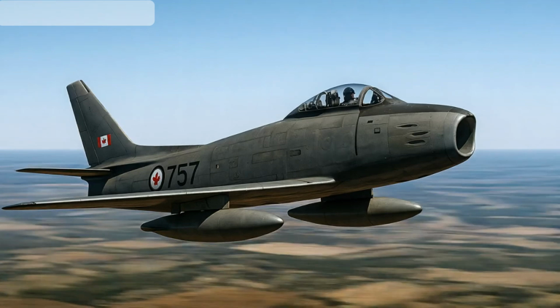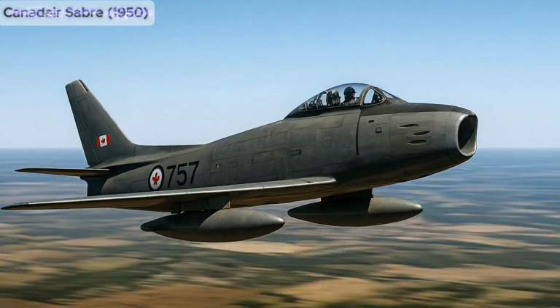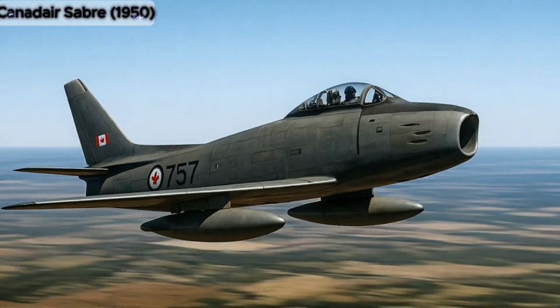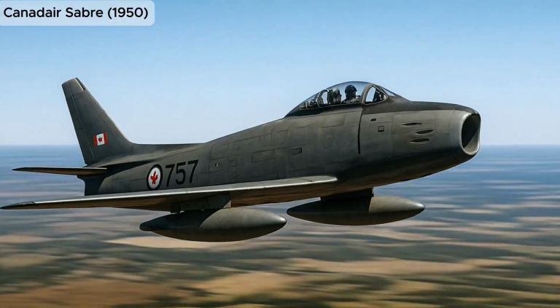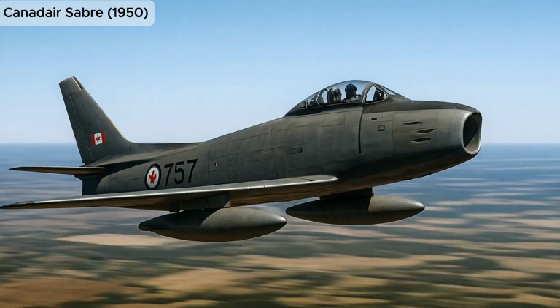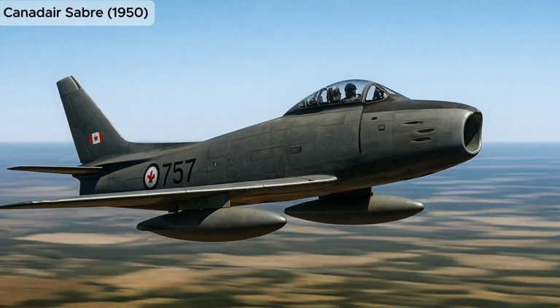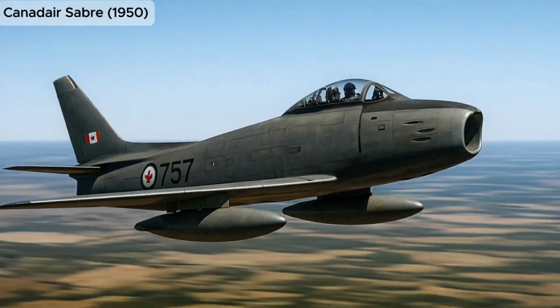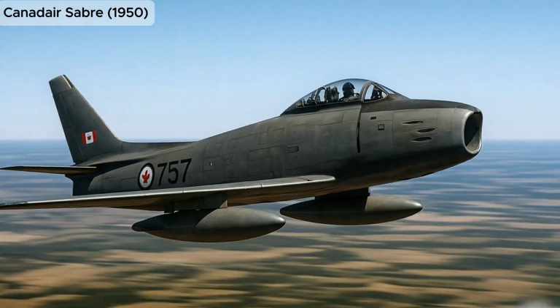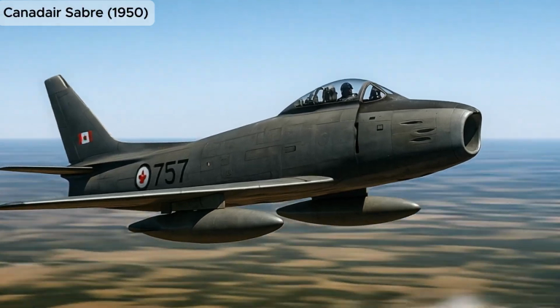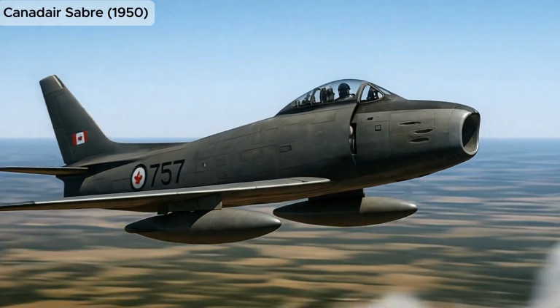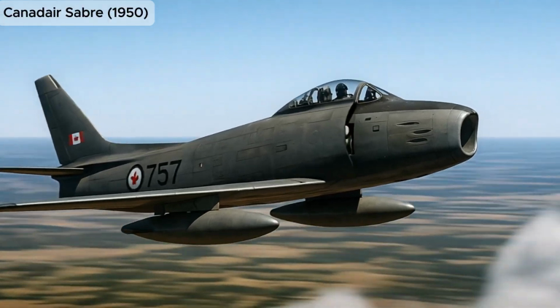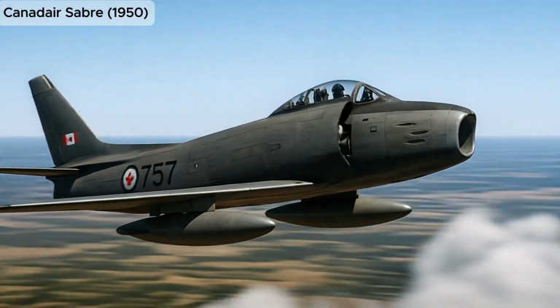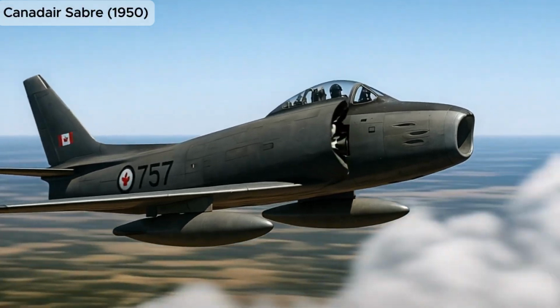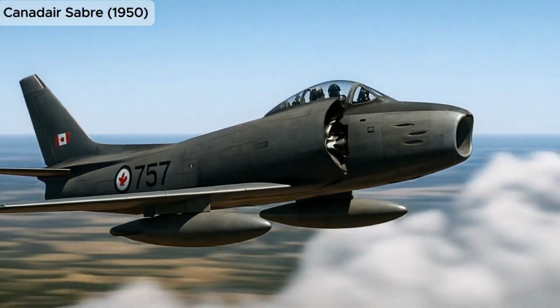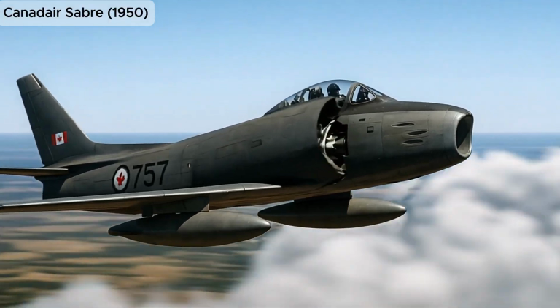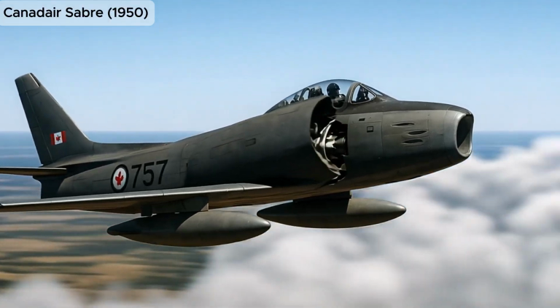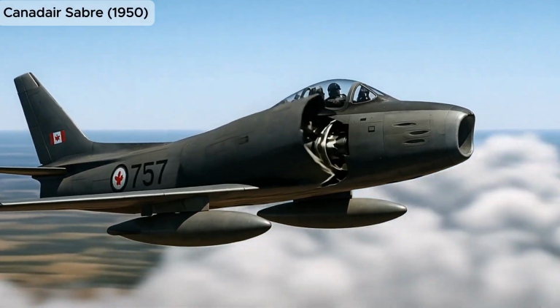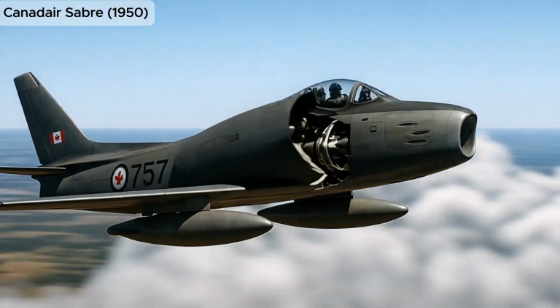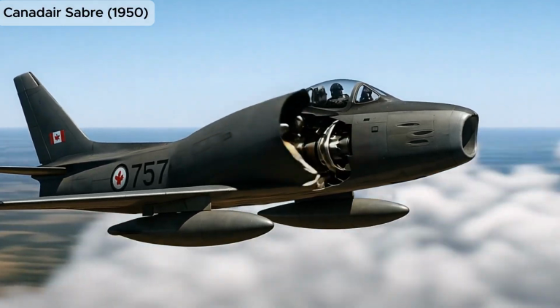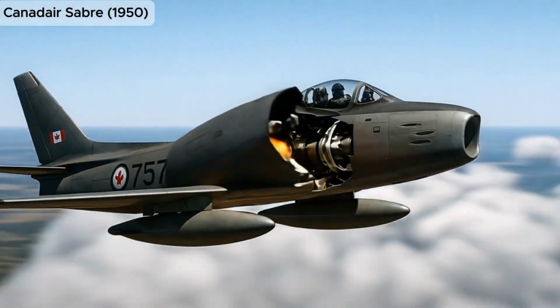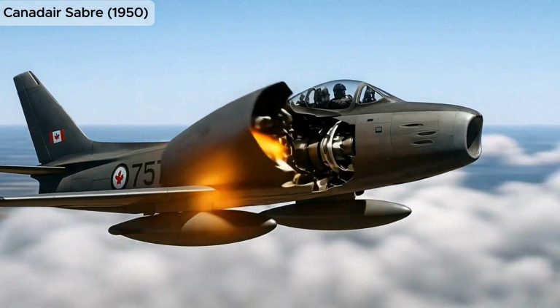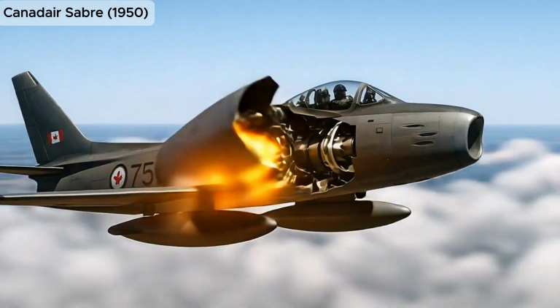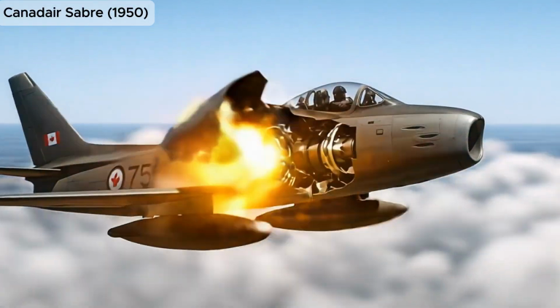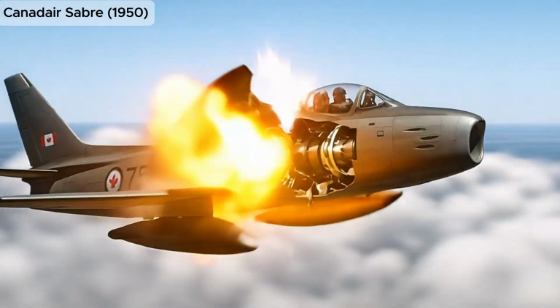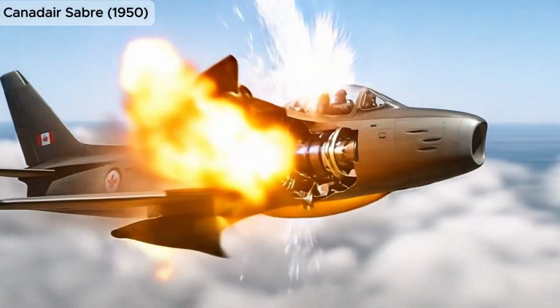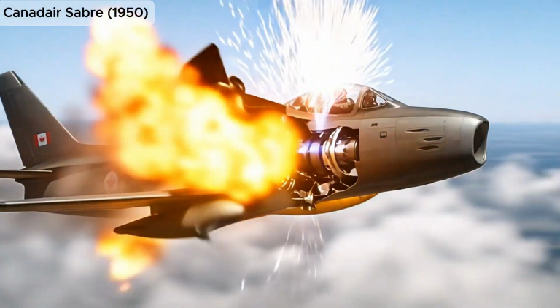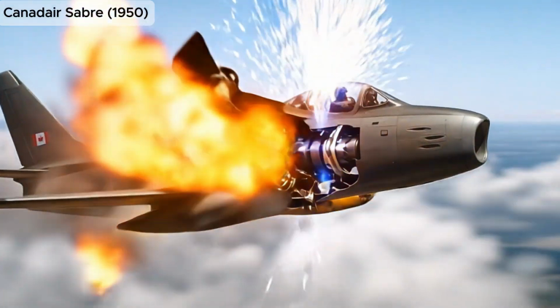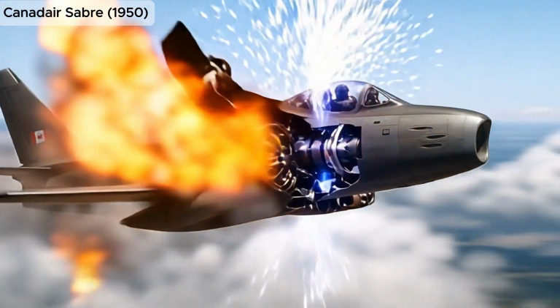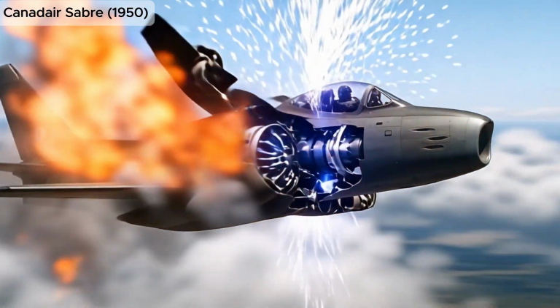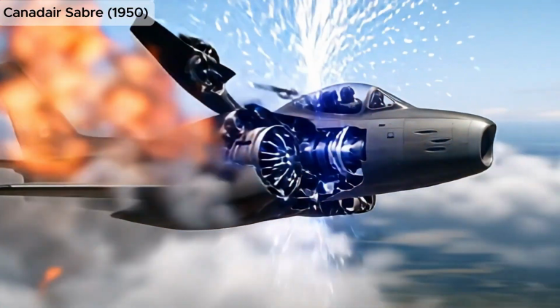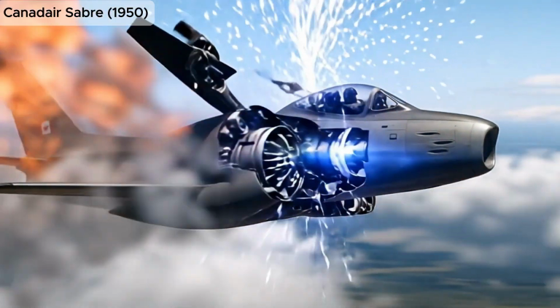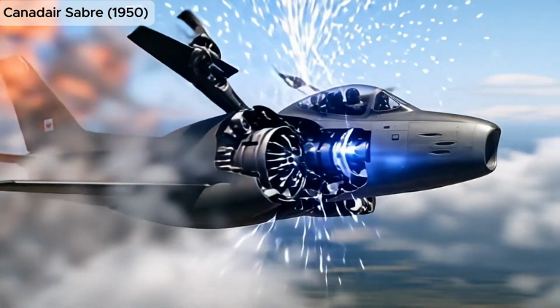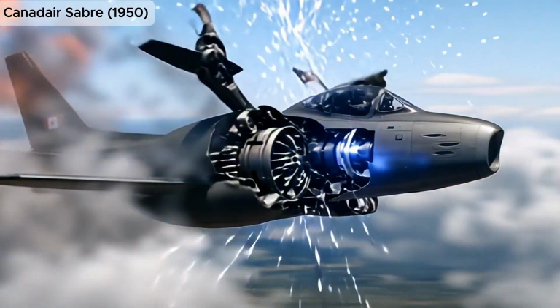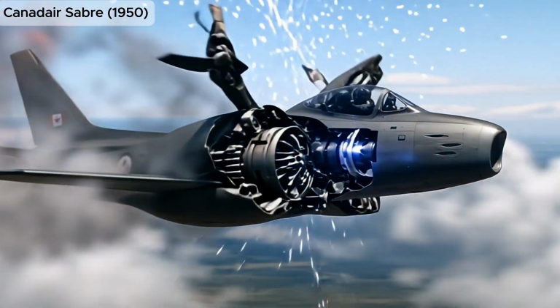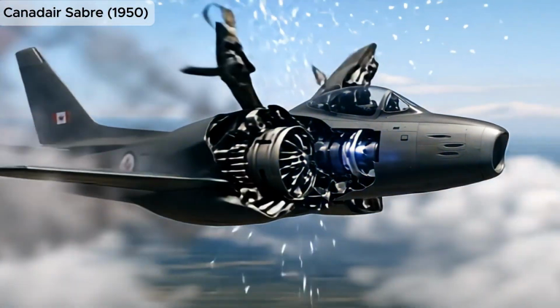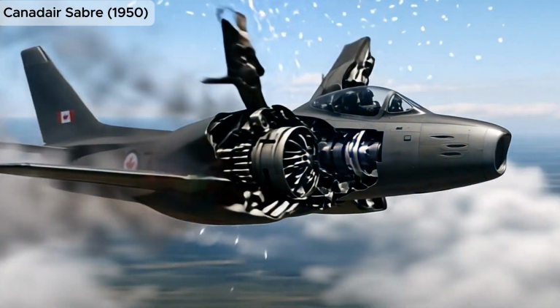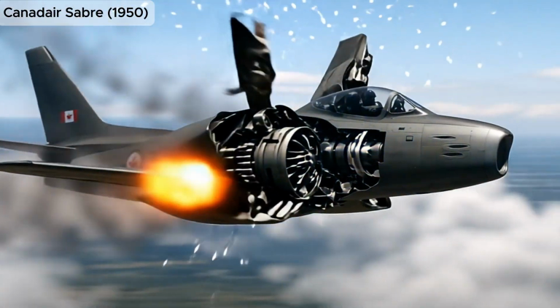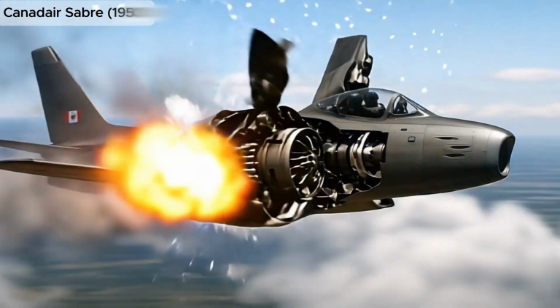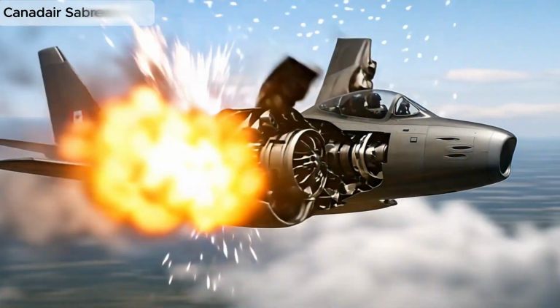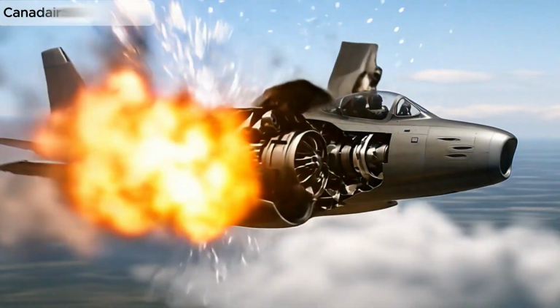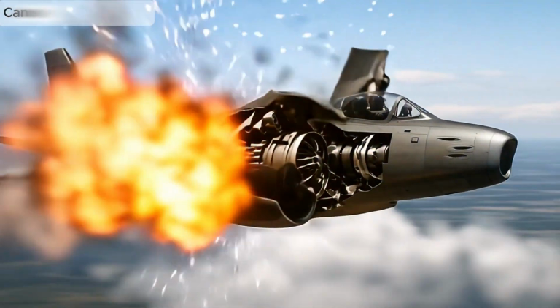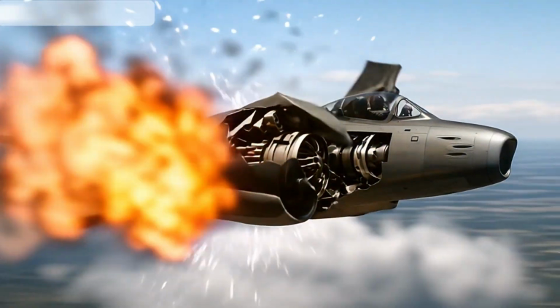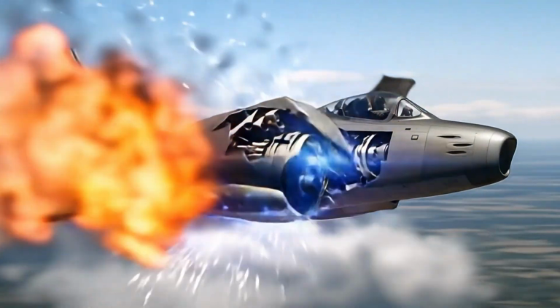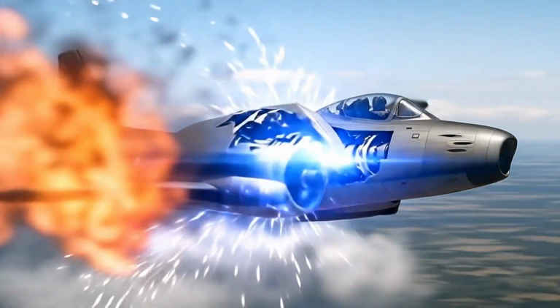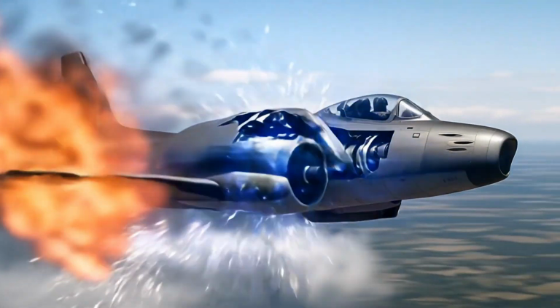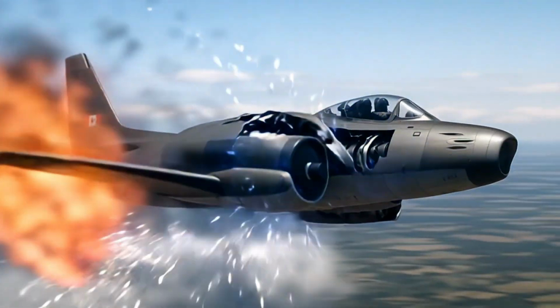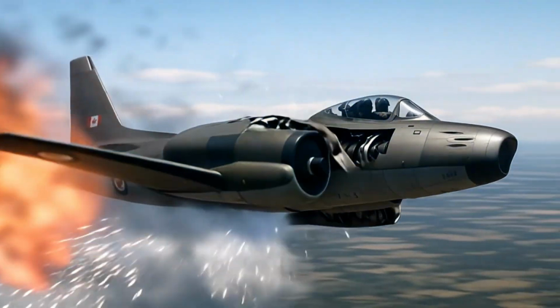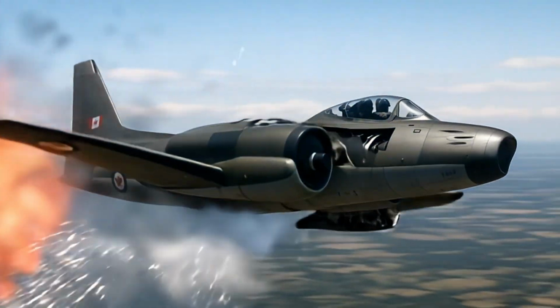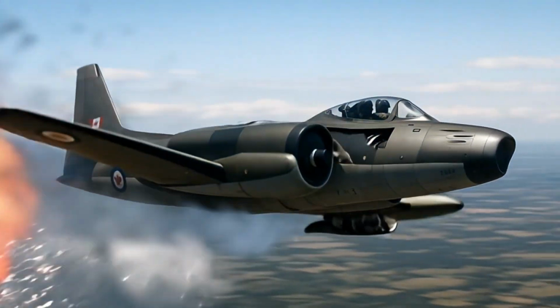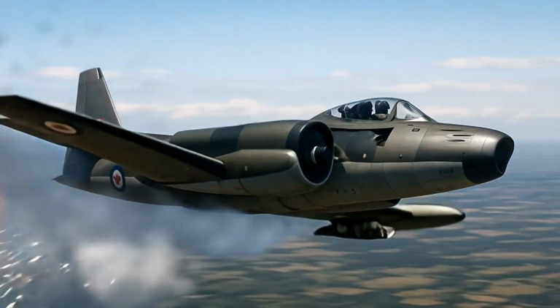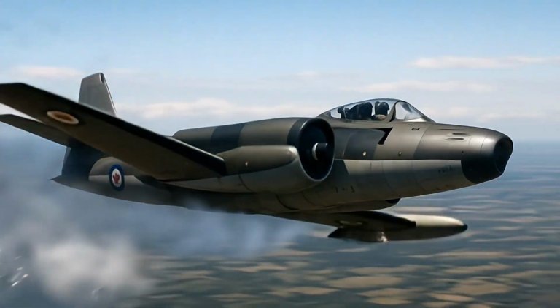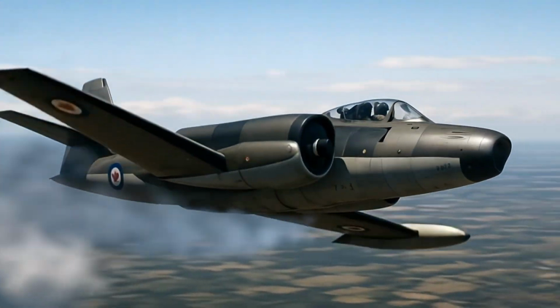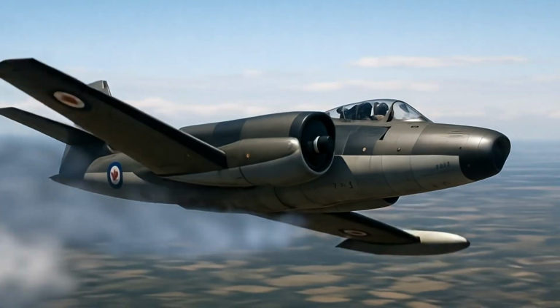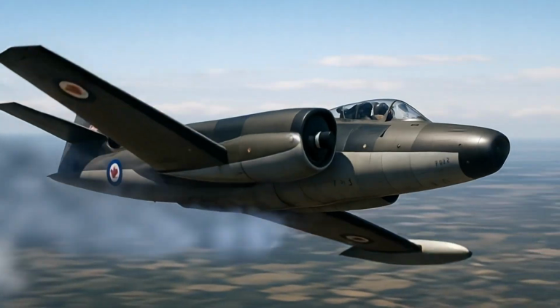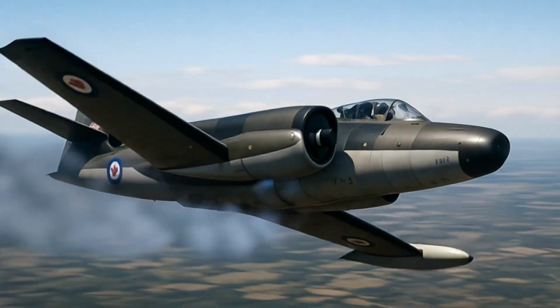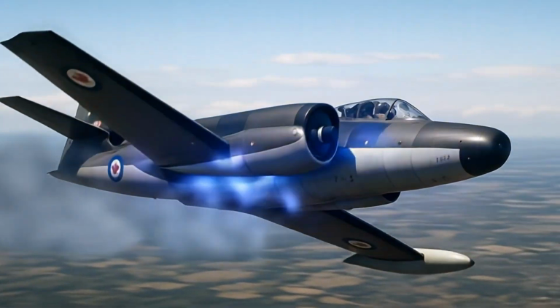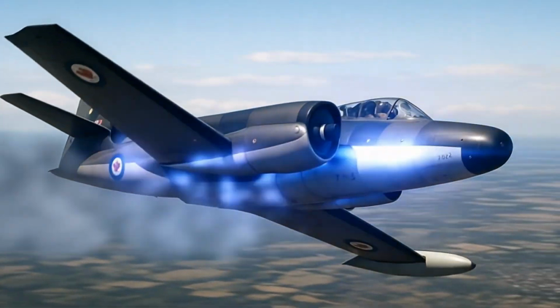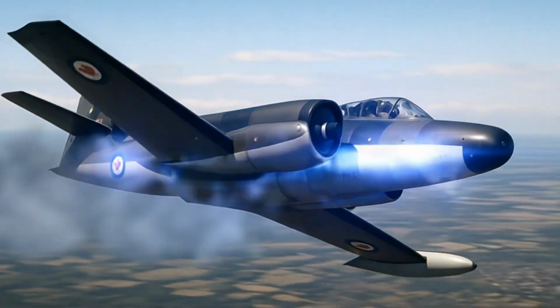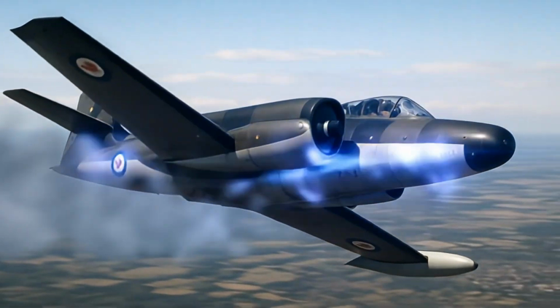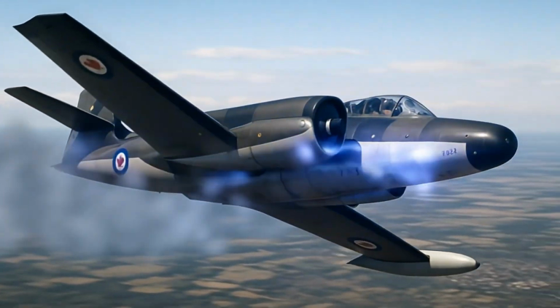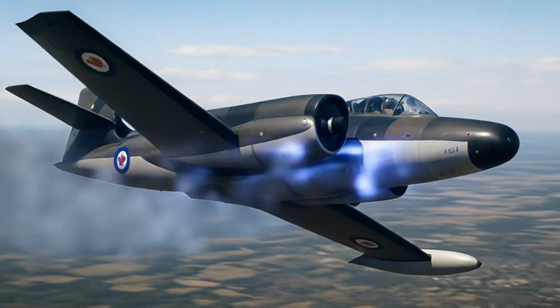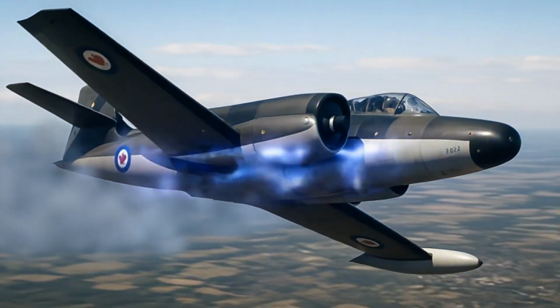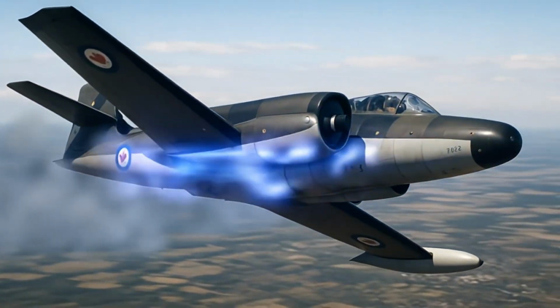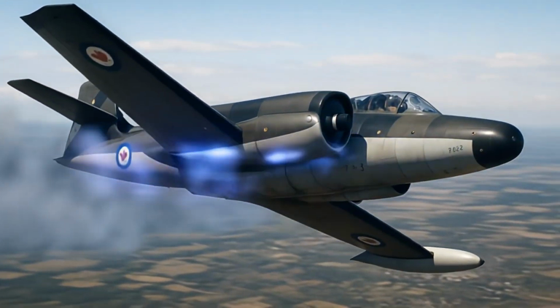Canadair Sabre, a Canadian-built version of the F-86 Sabre, used extensively by NATO during the Cold War.